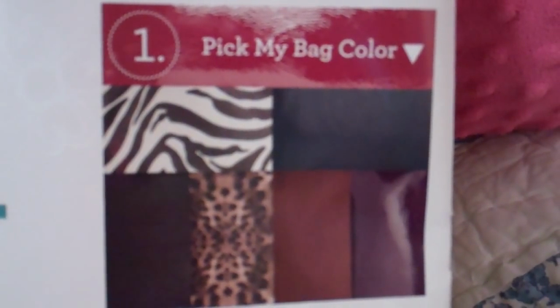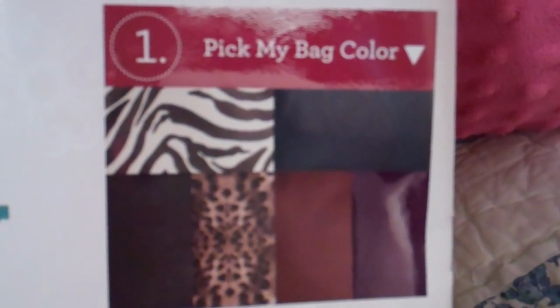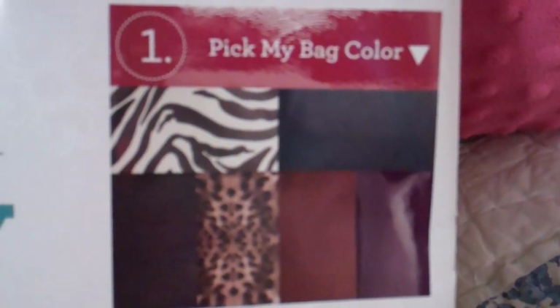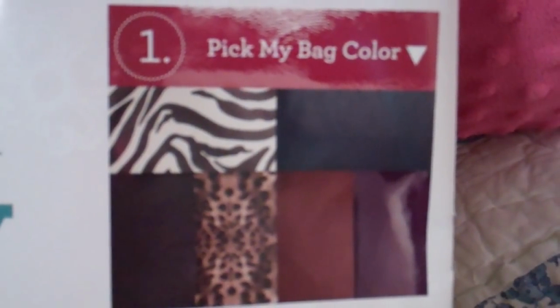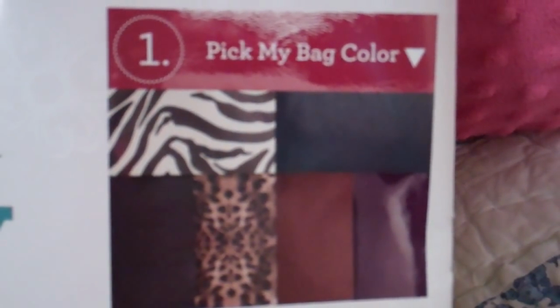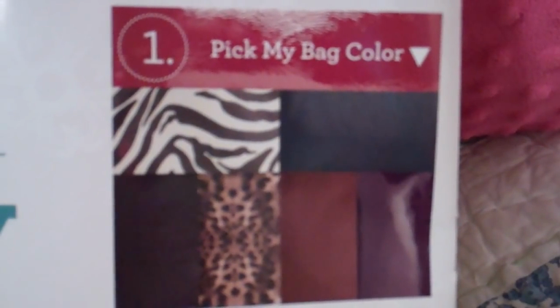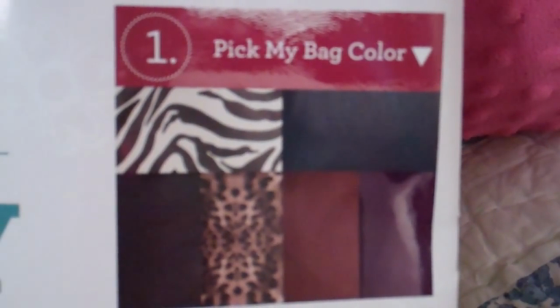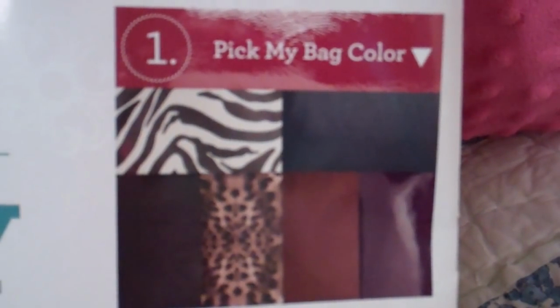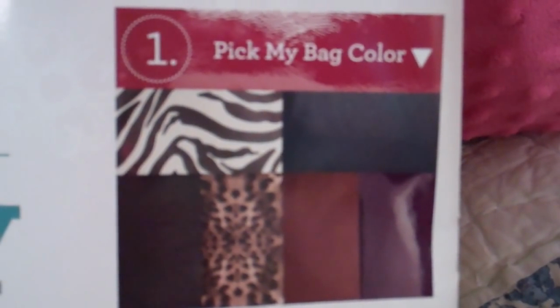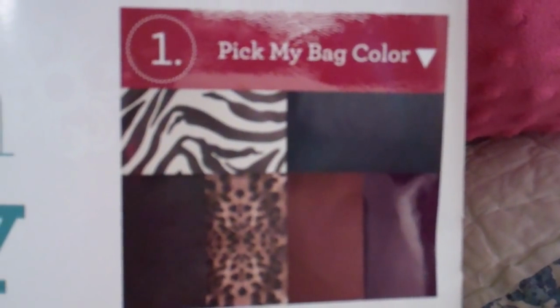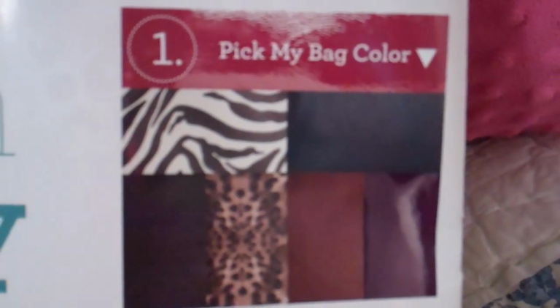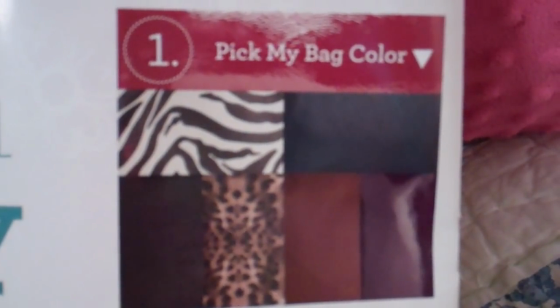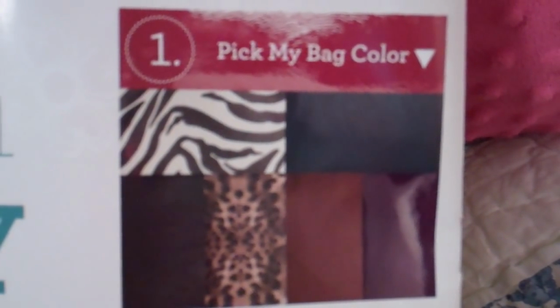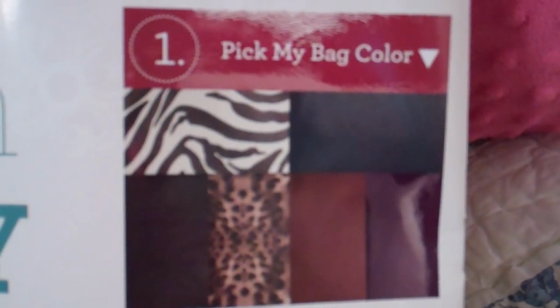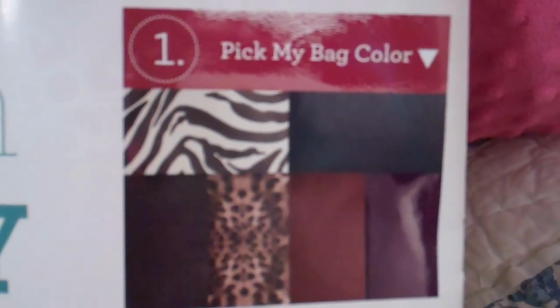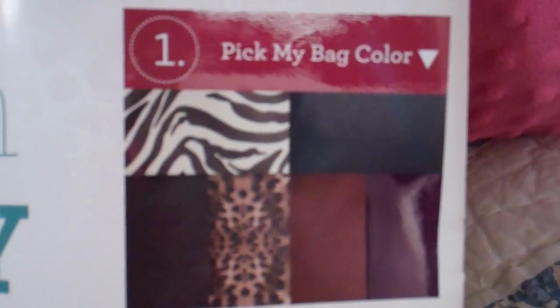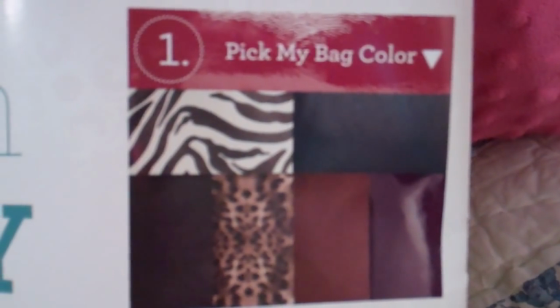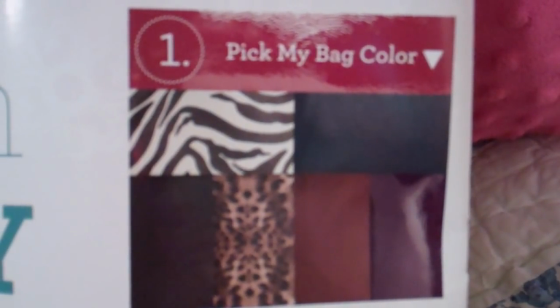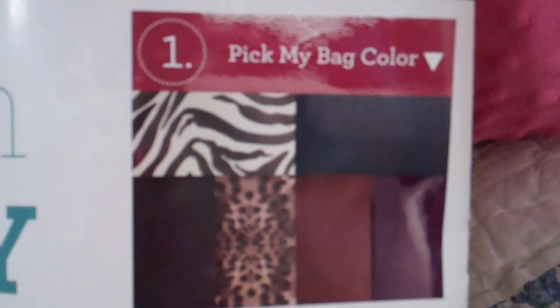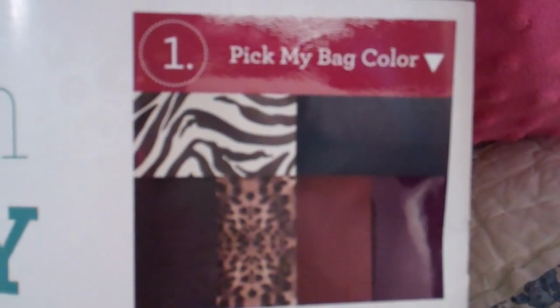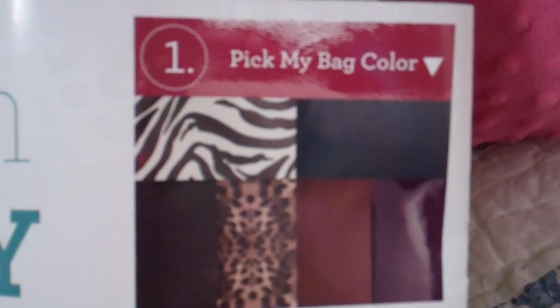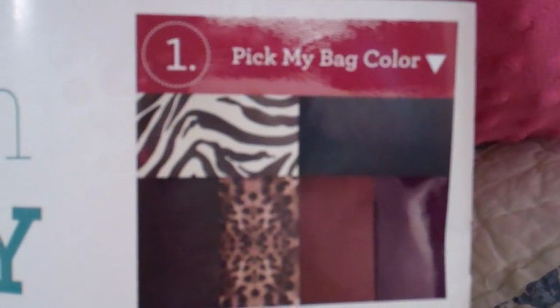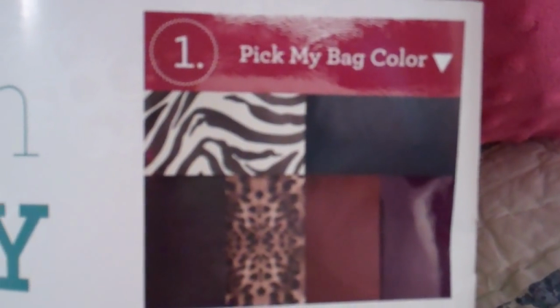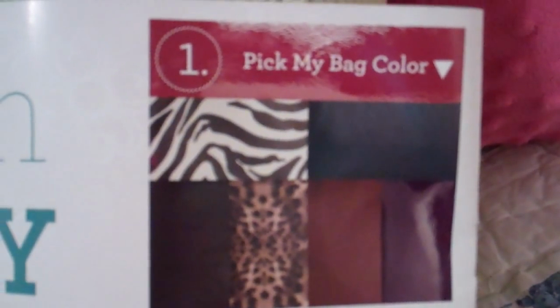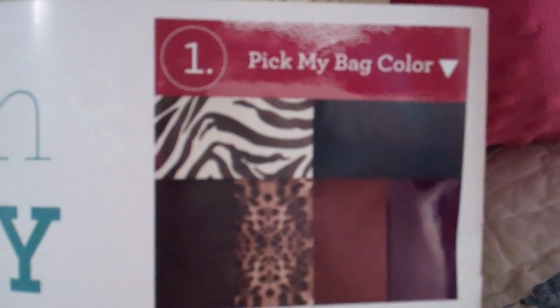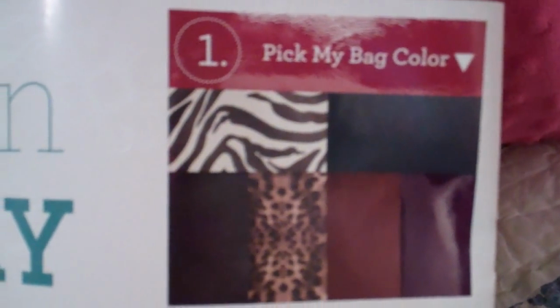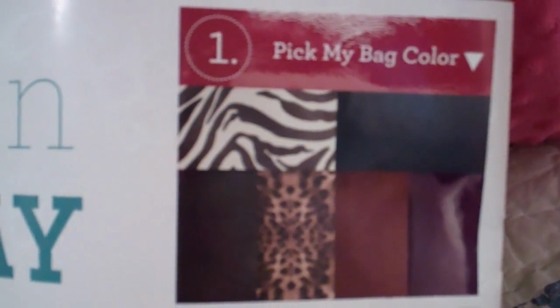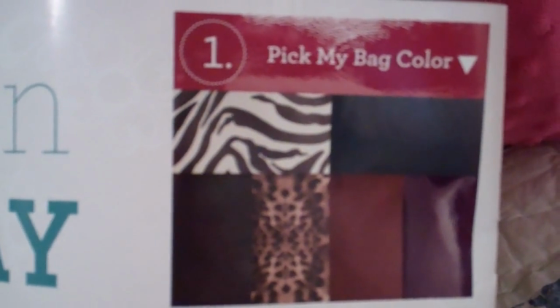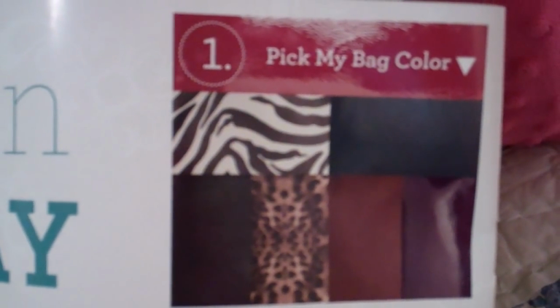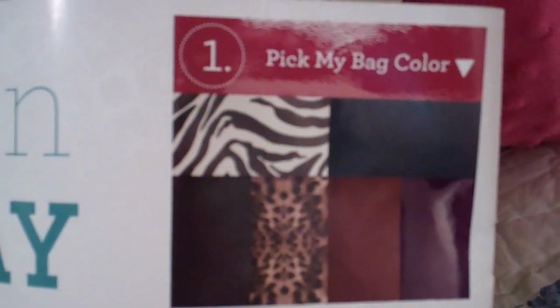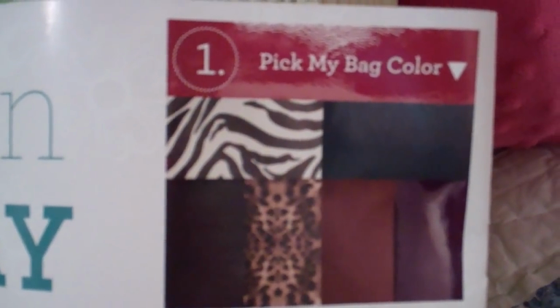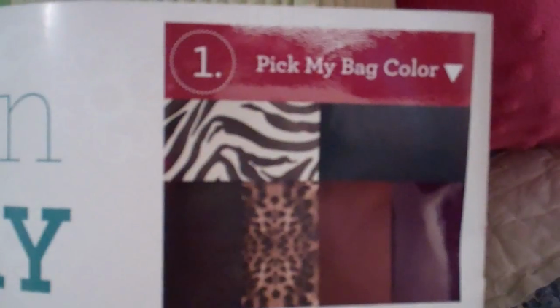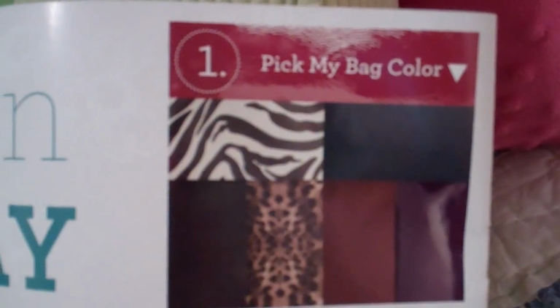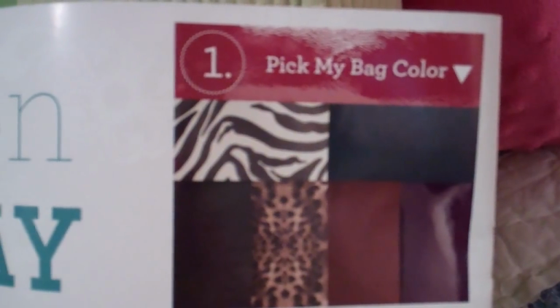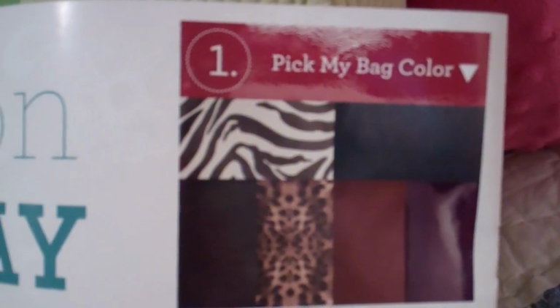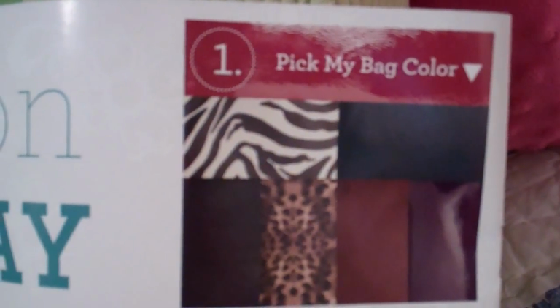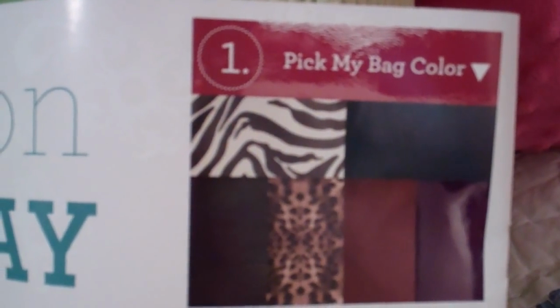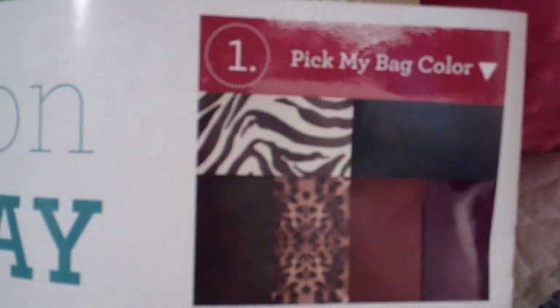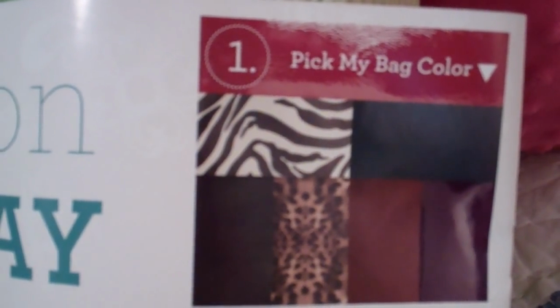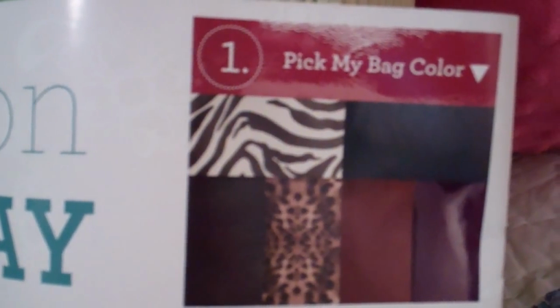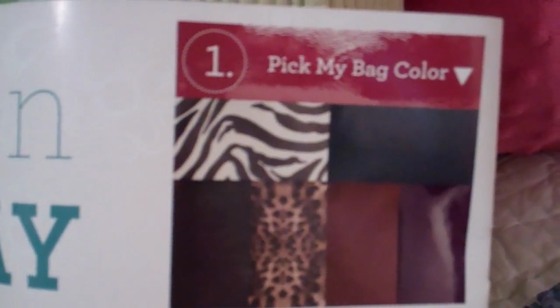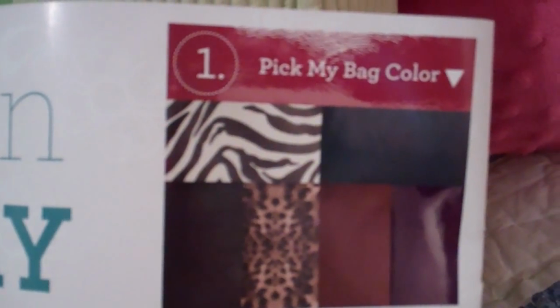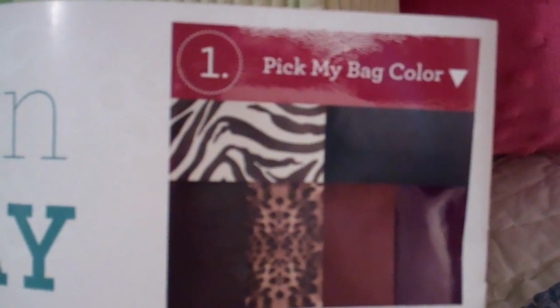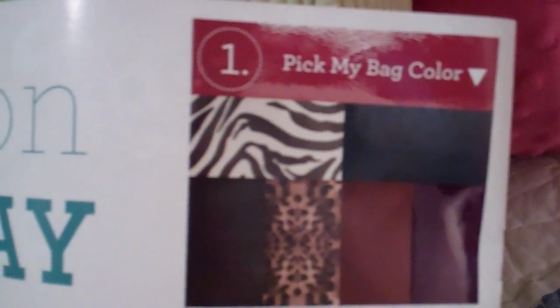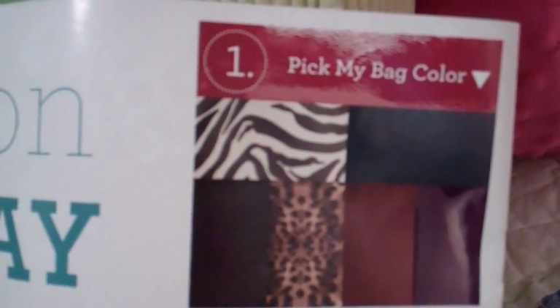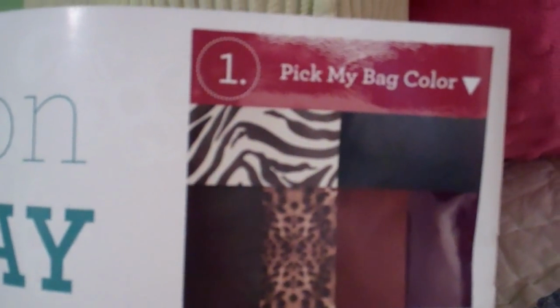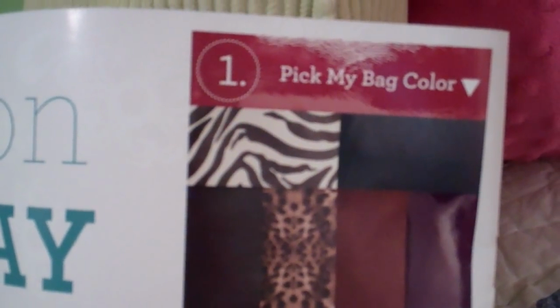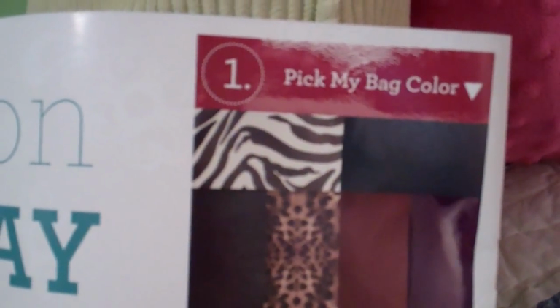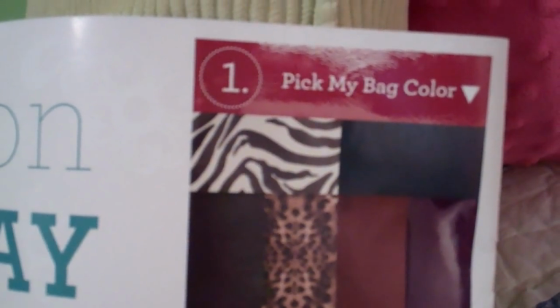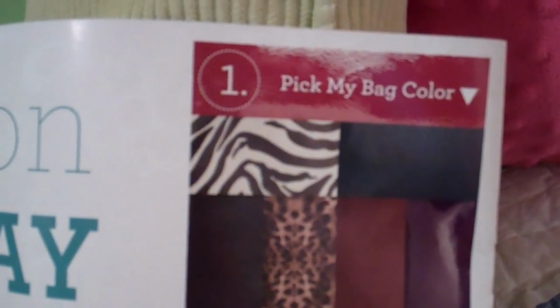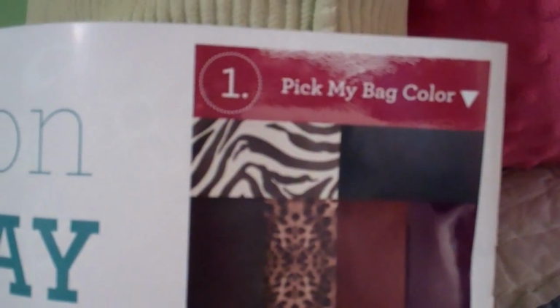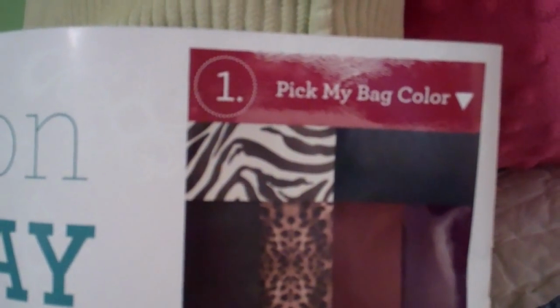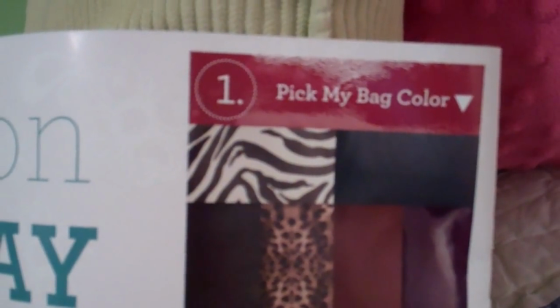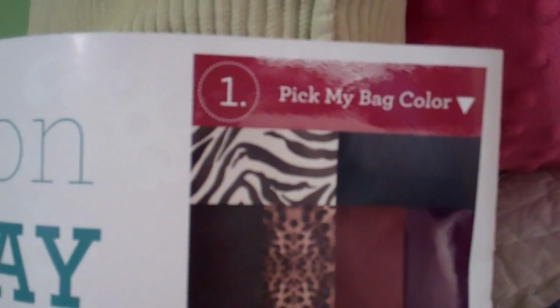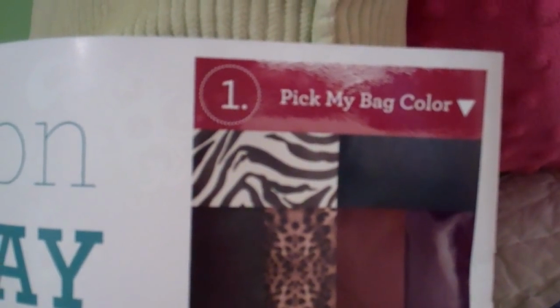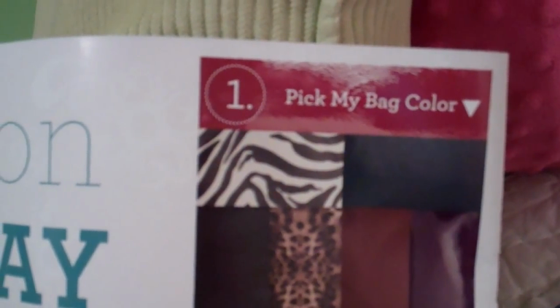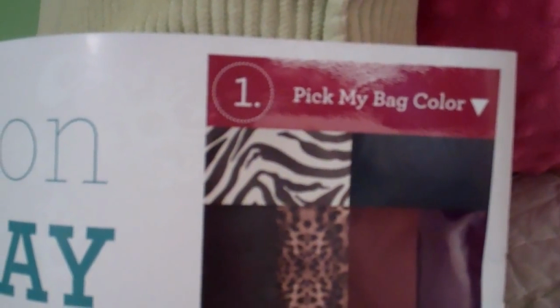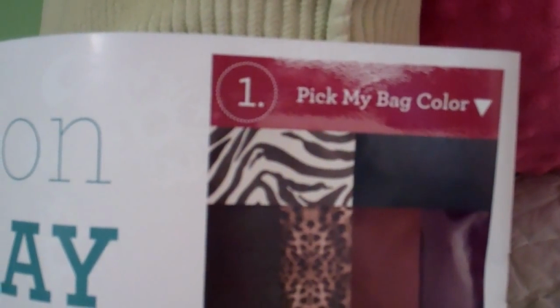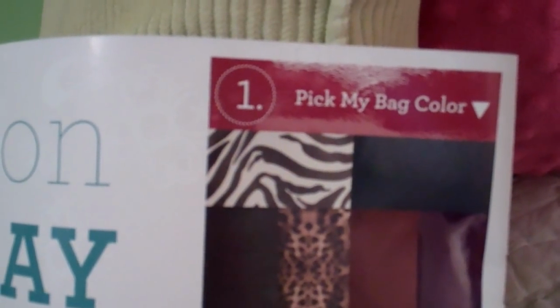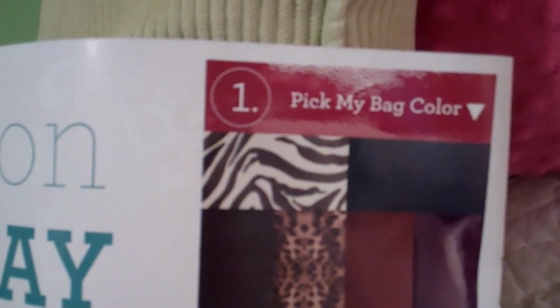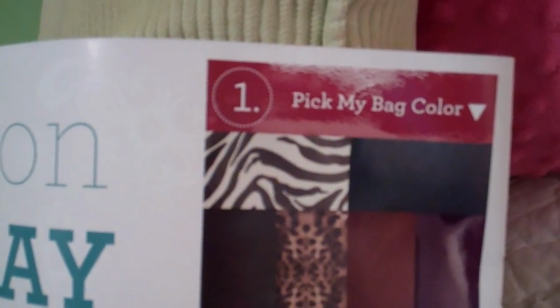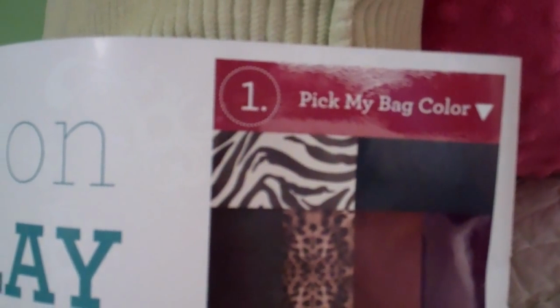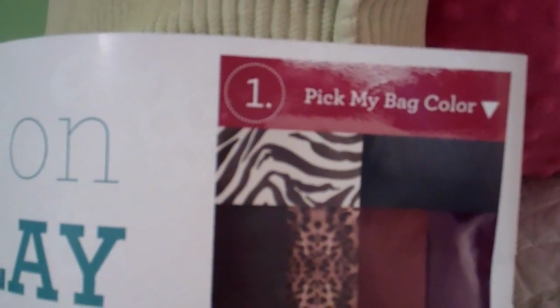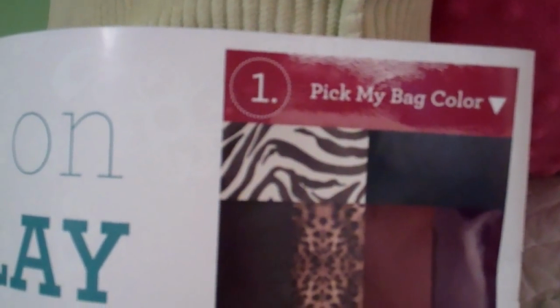Welcome to Troy and Kara Egan's YouTube channel. Today I wanted to talk to you about the Grace Adele line and the Grace Adele style system that they've incorporated.